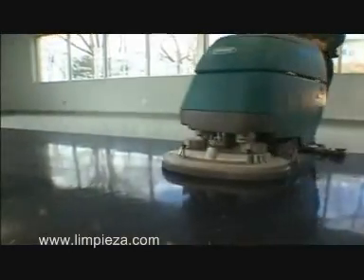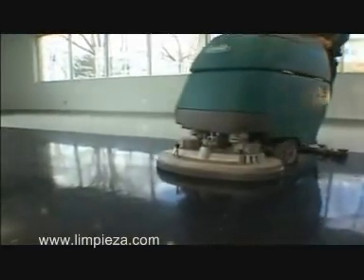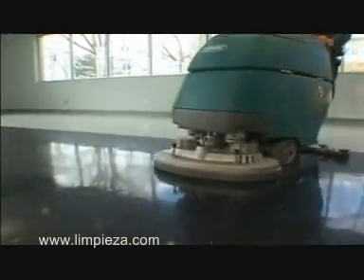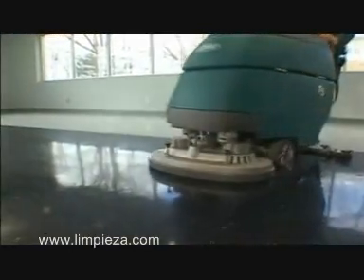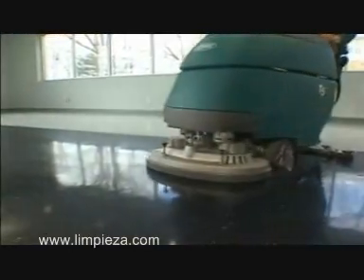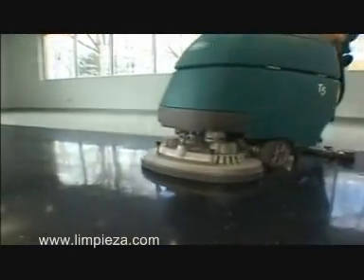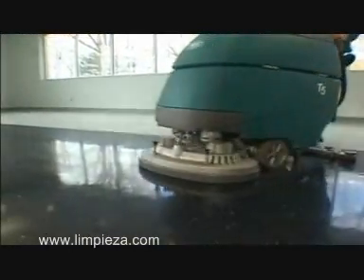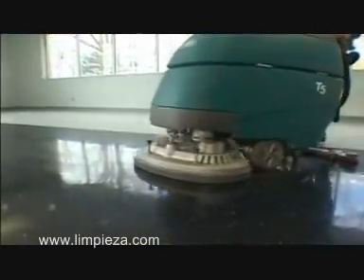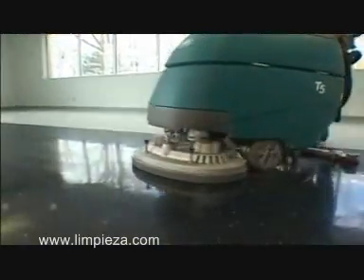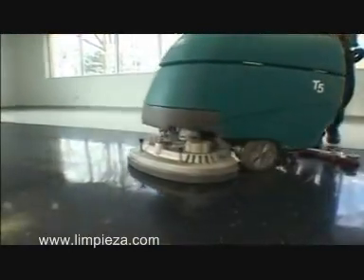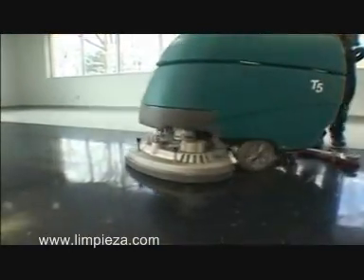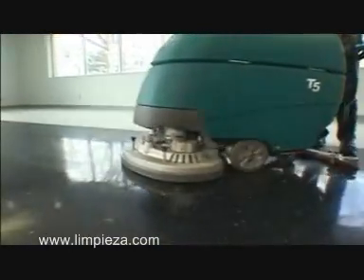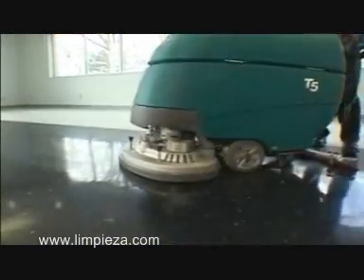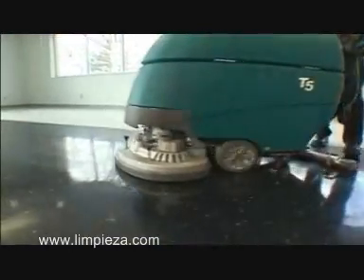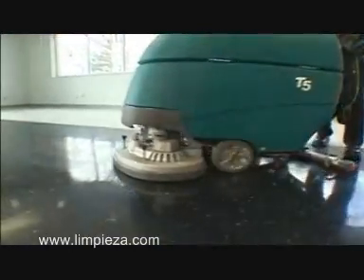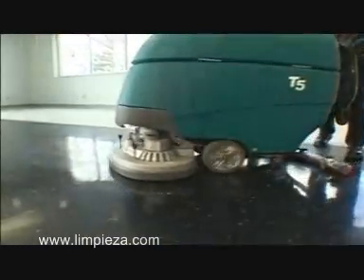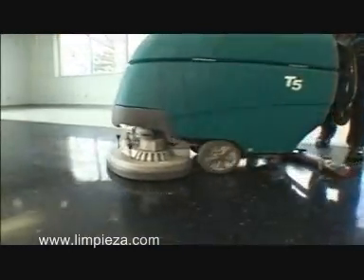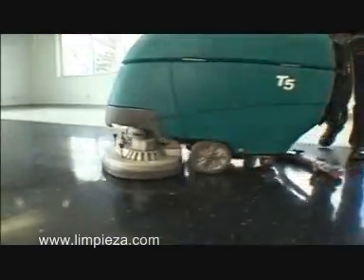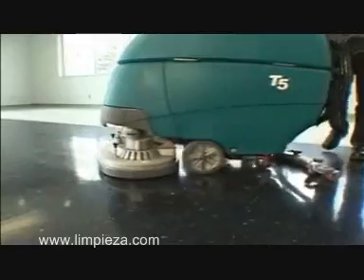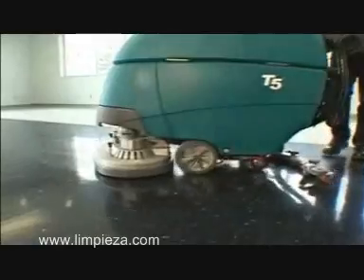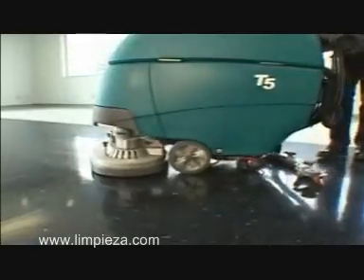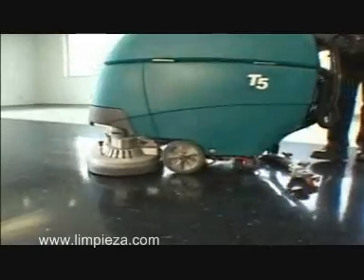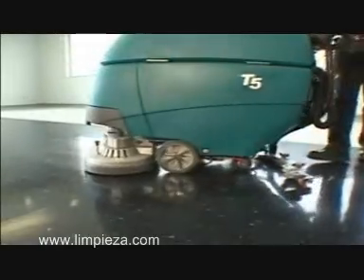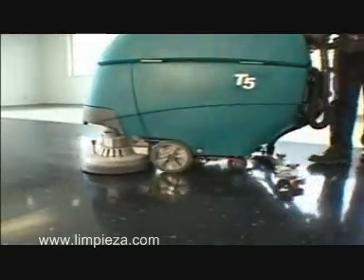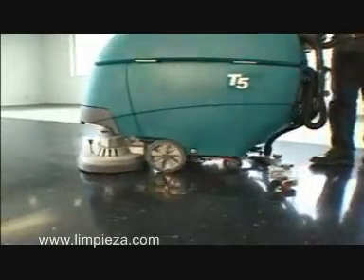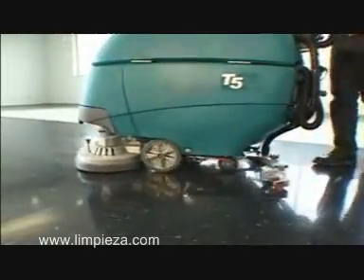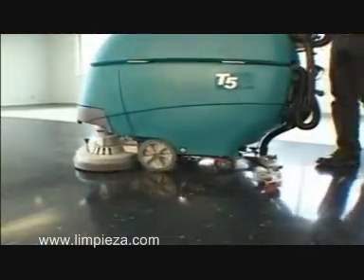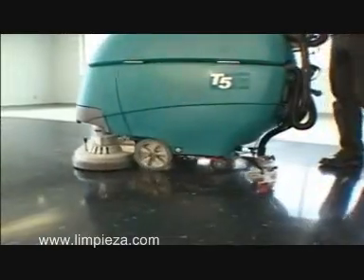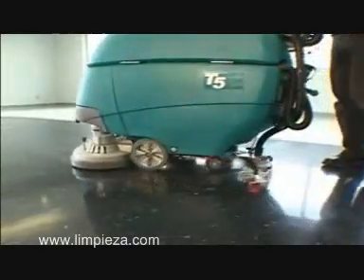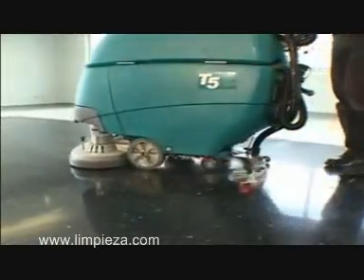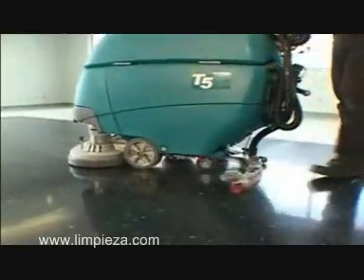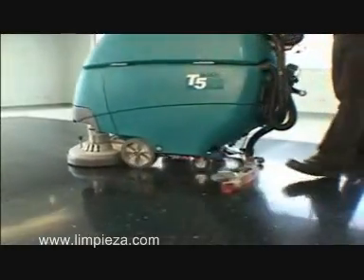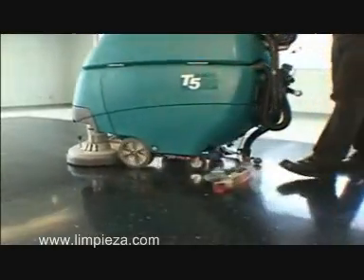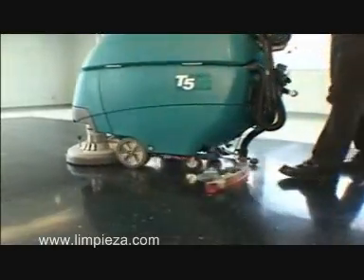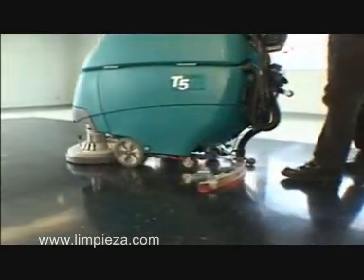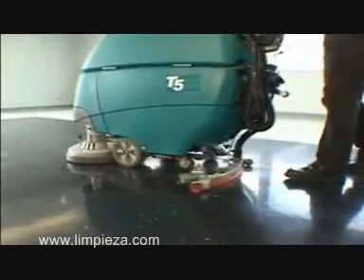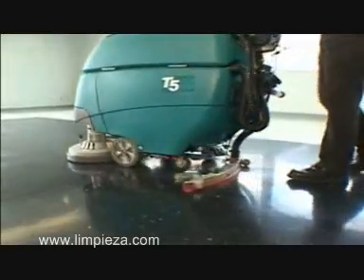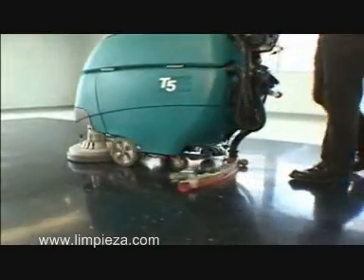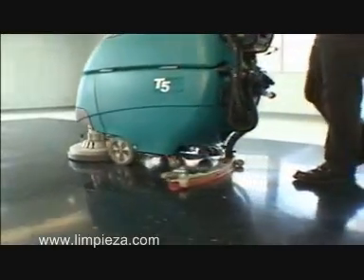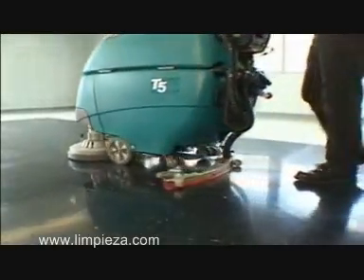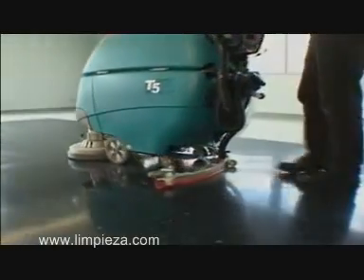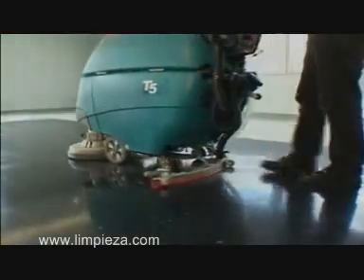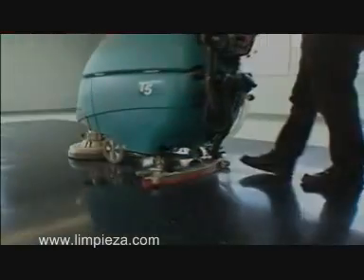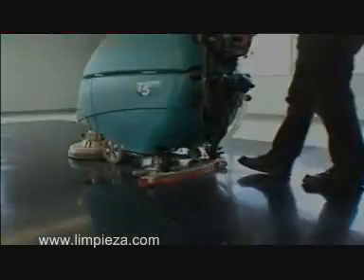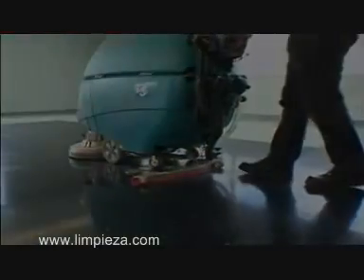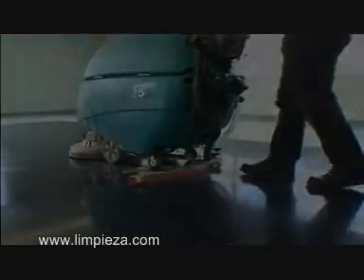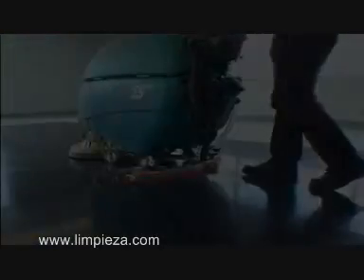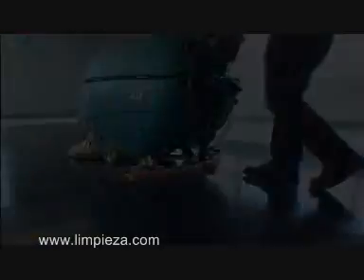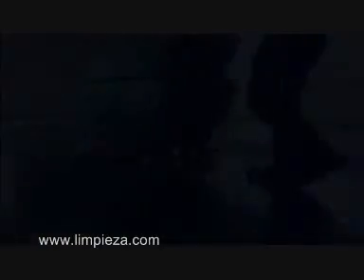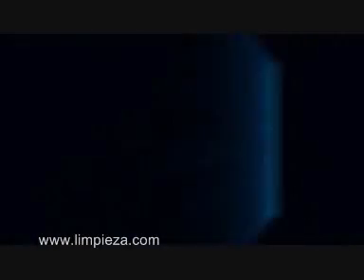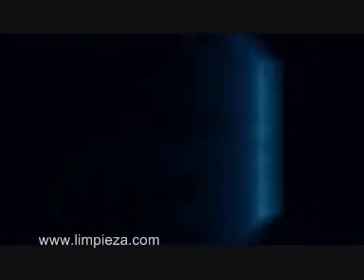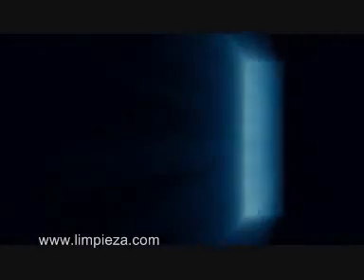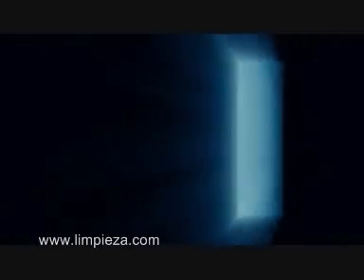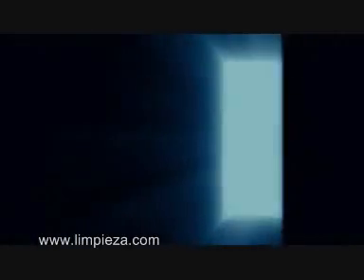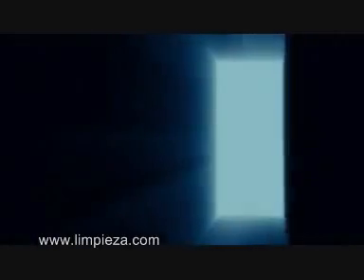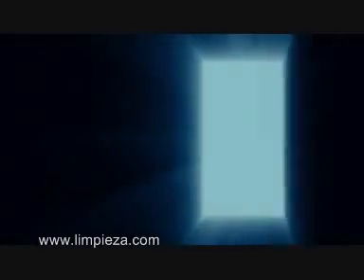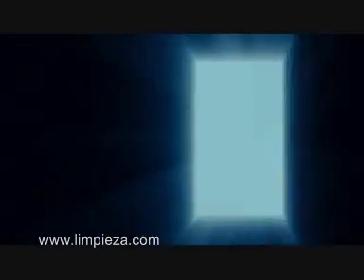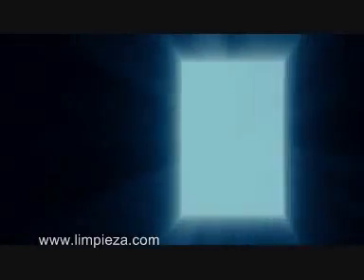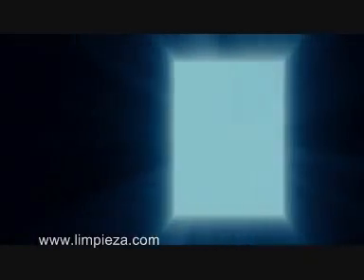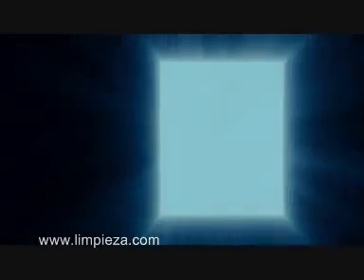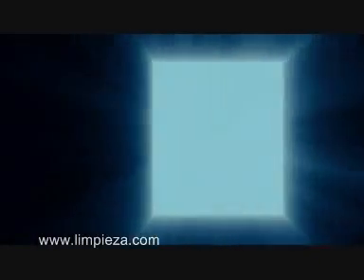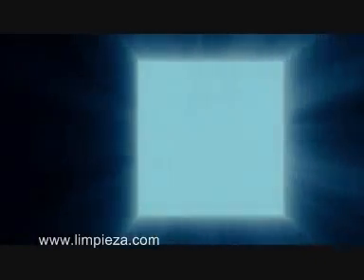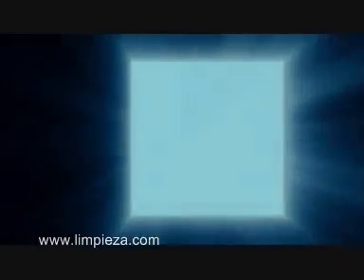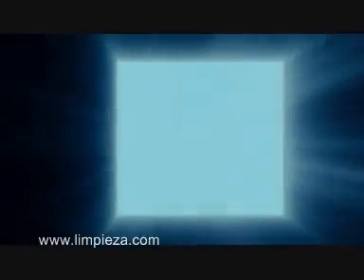This is the future of sustainable cleaning, and it is available today from Tenant Company.